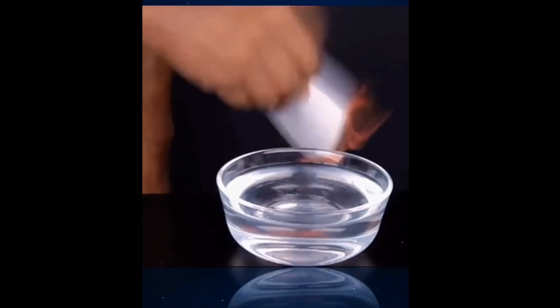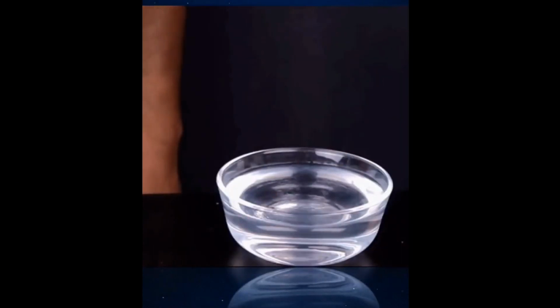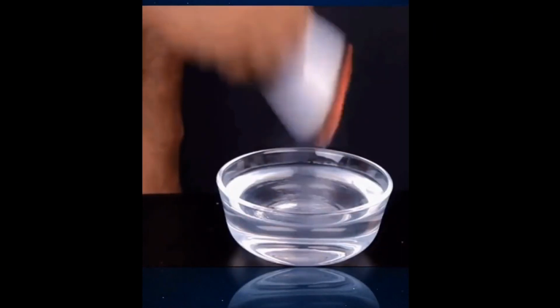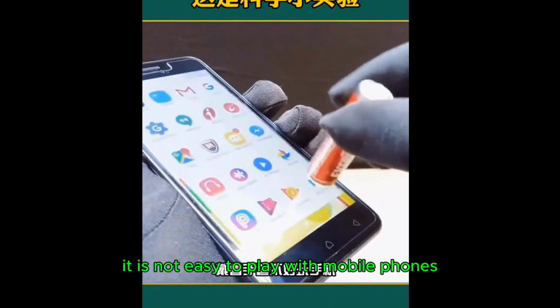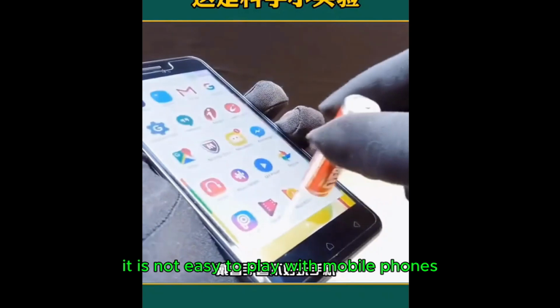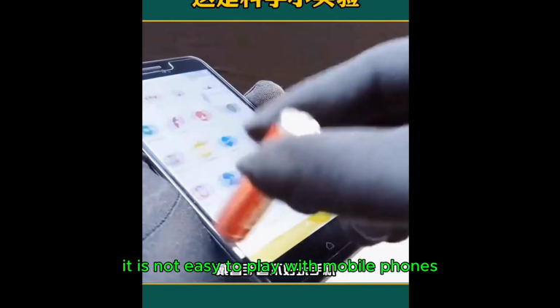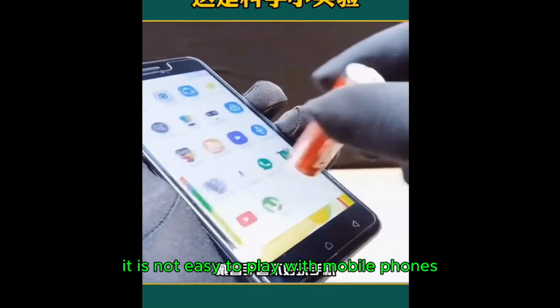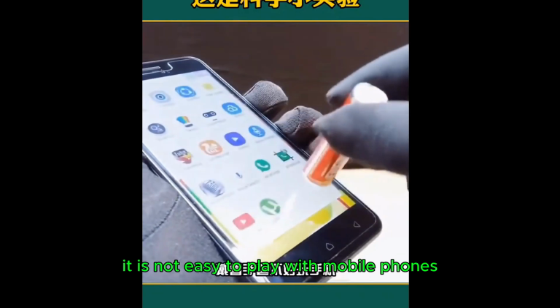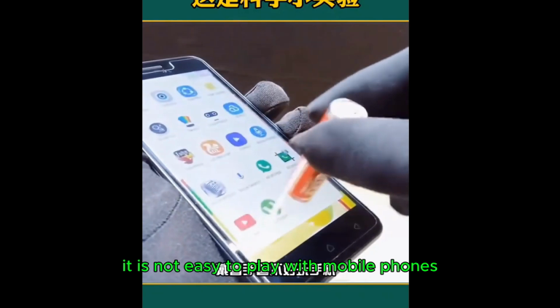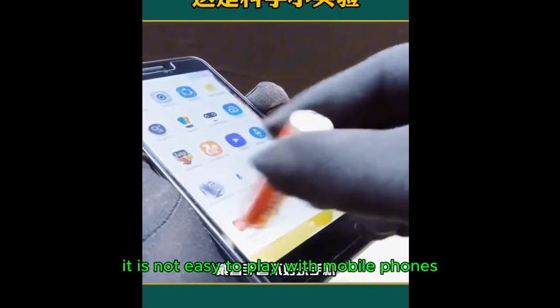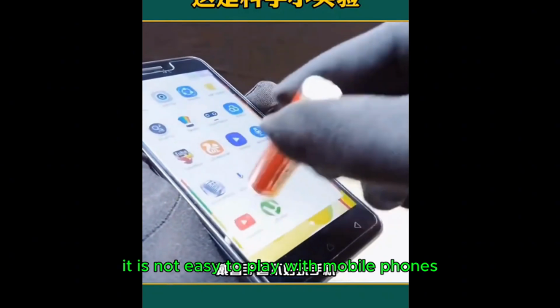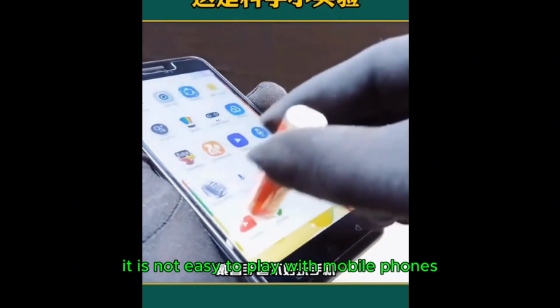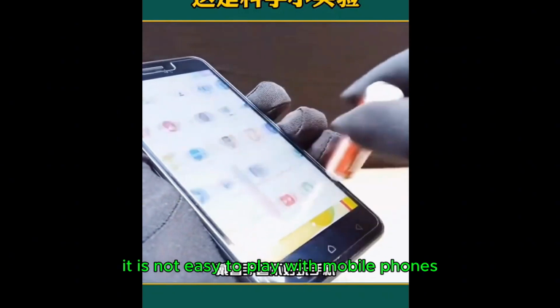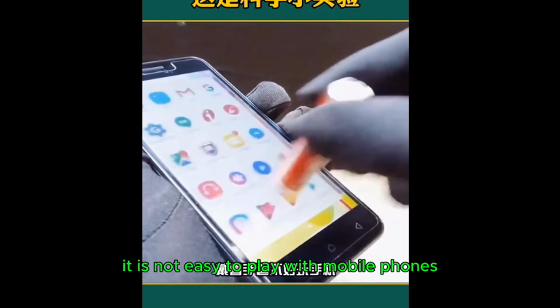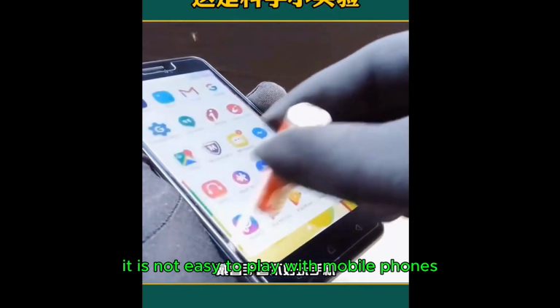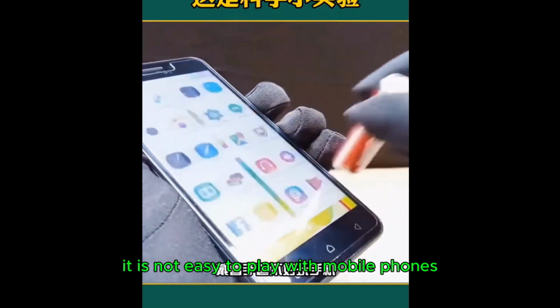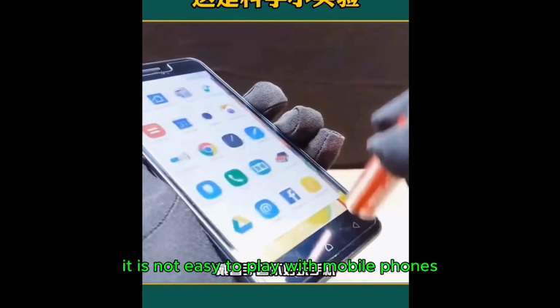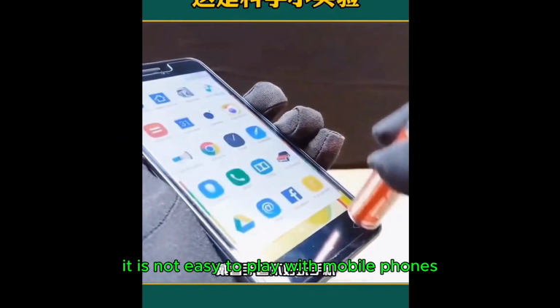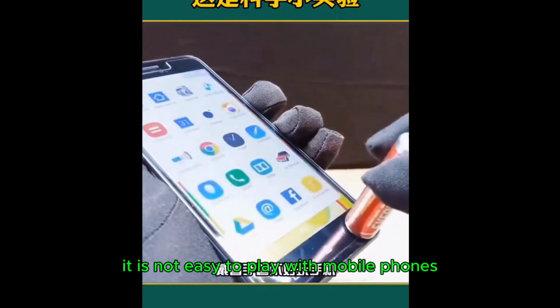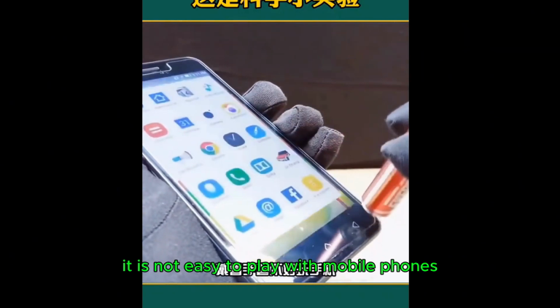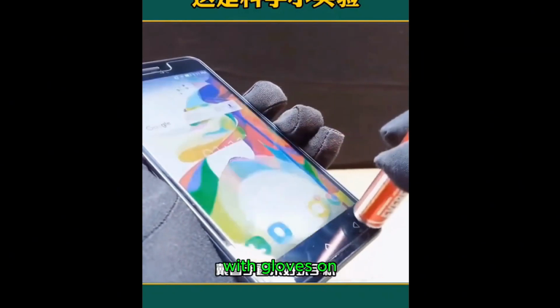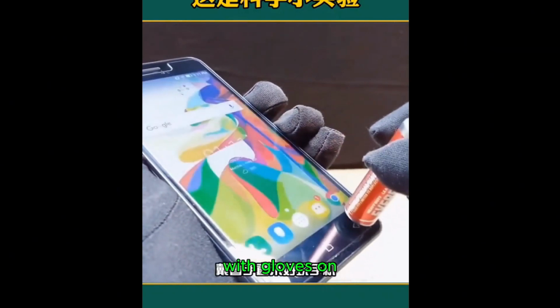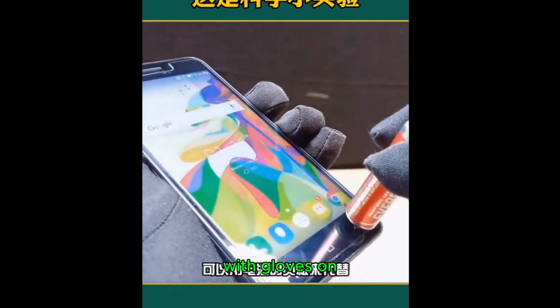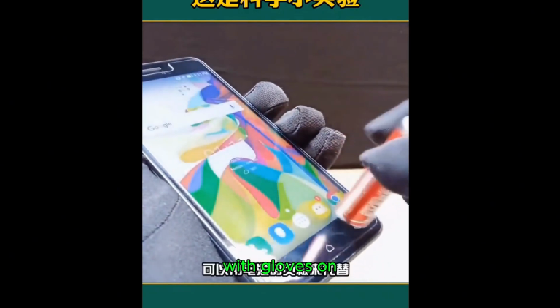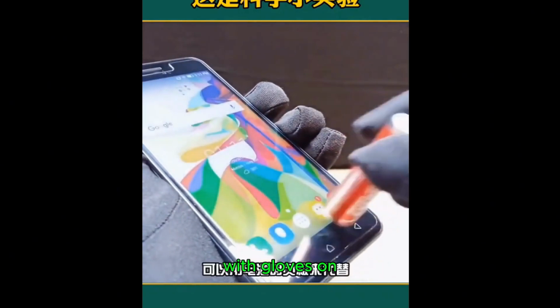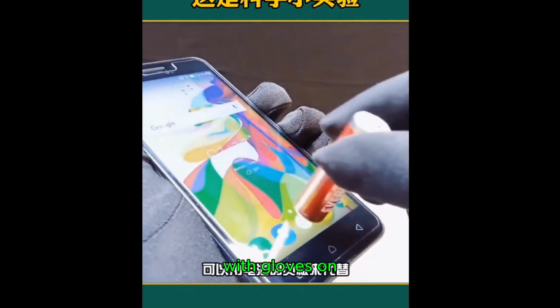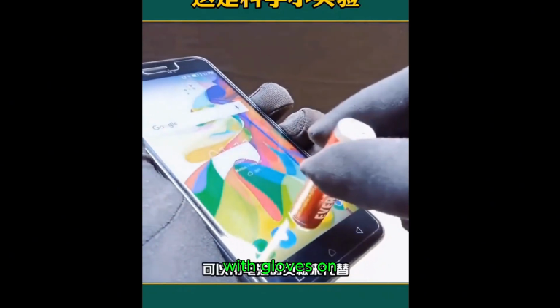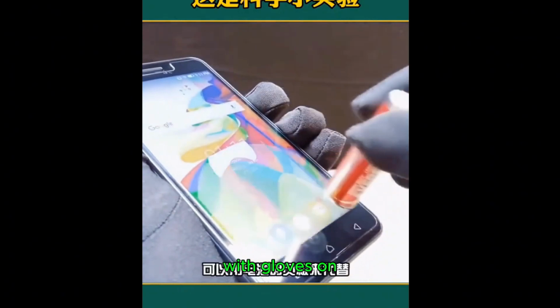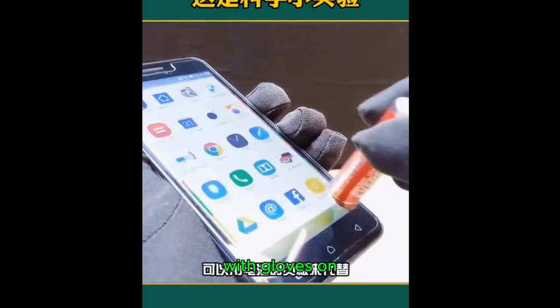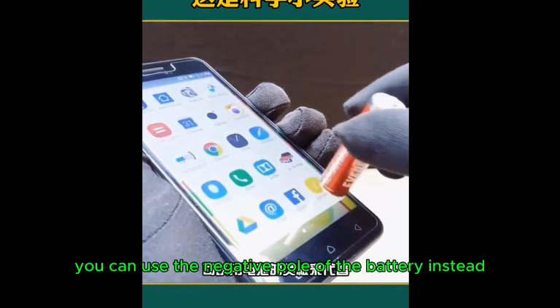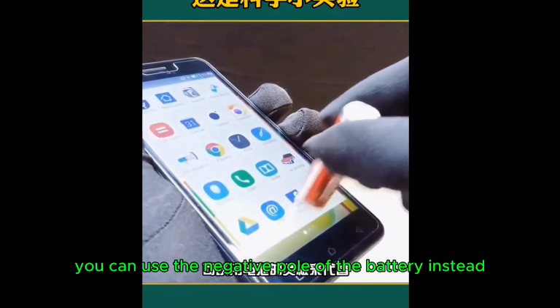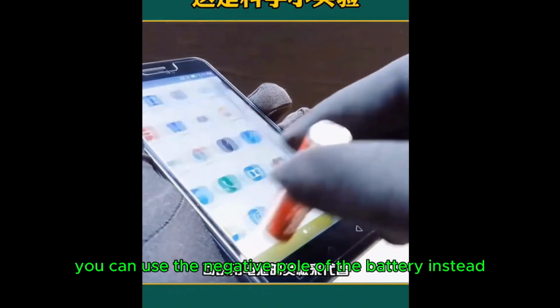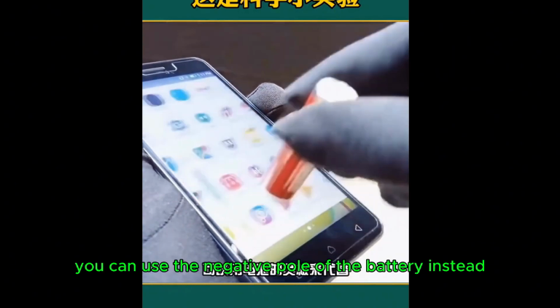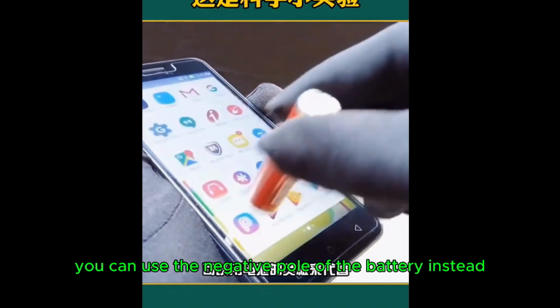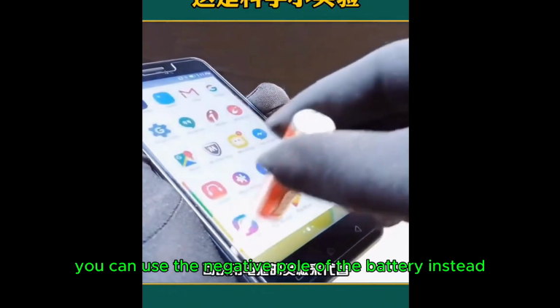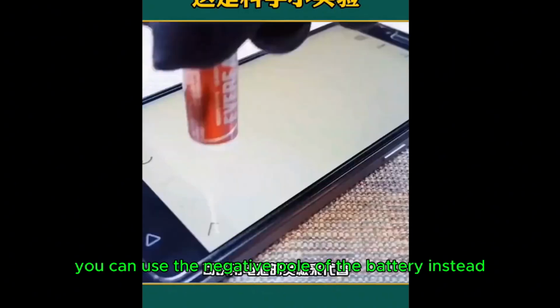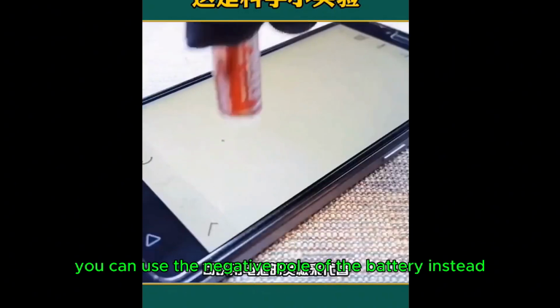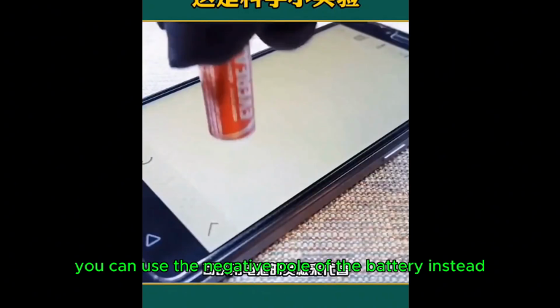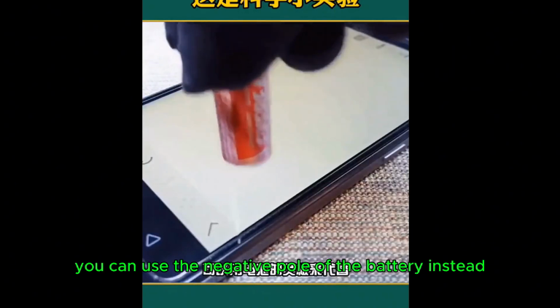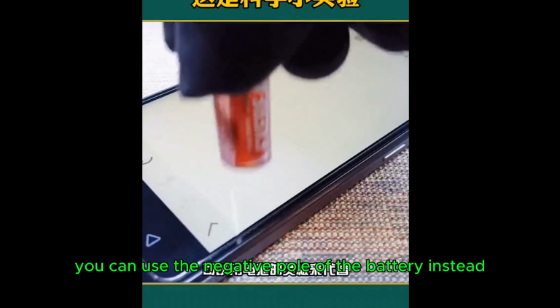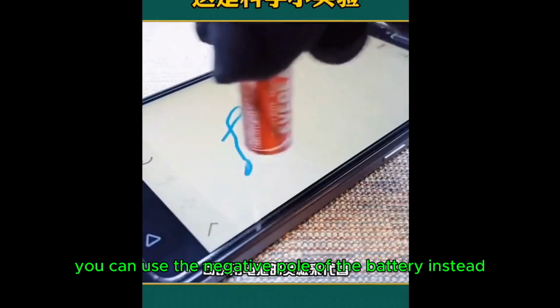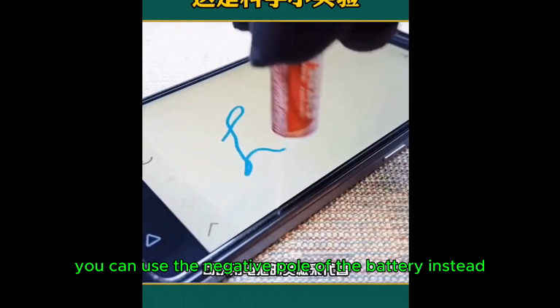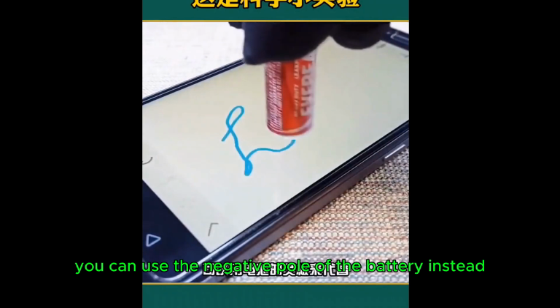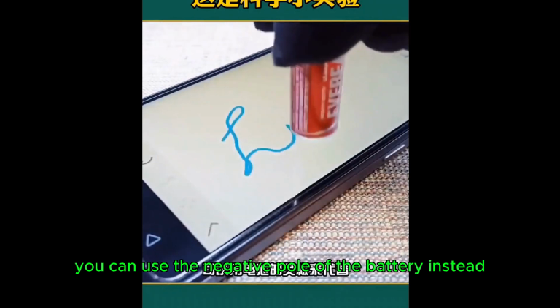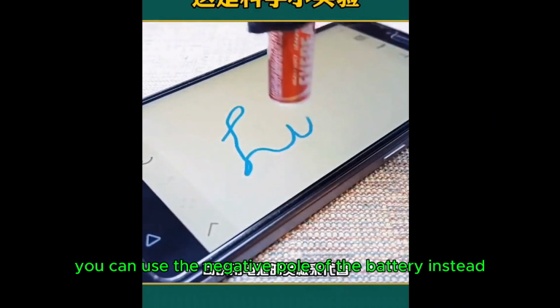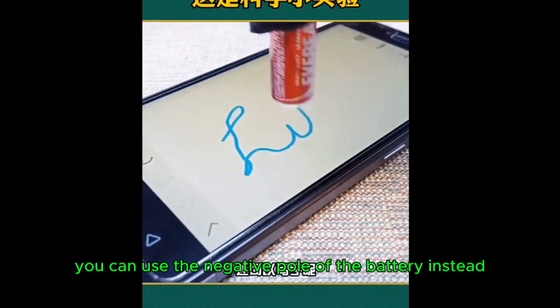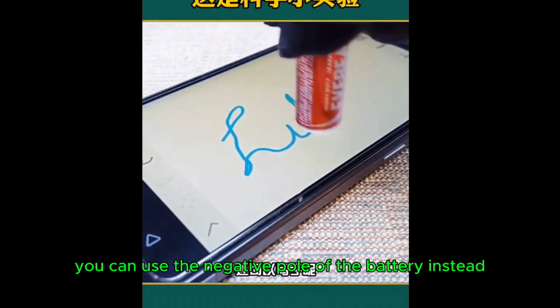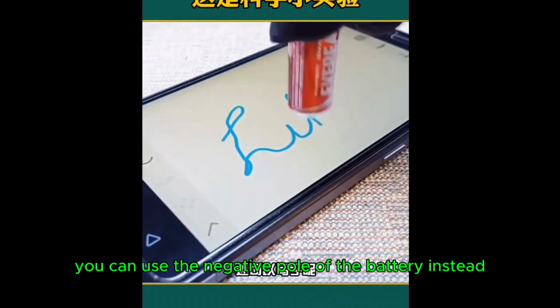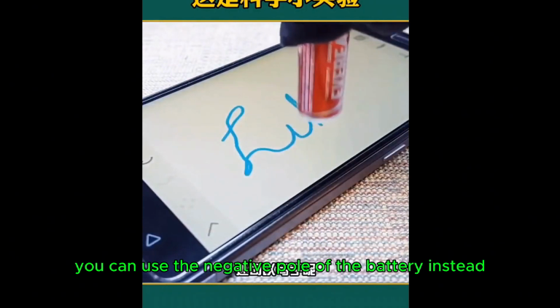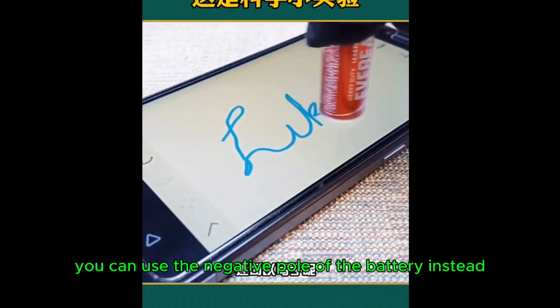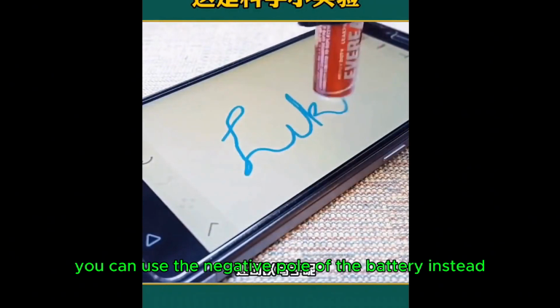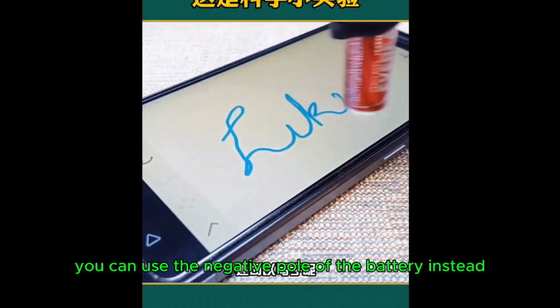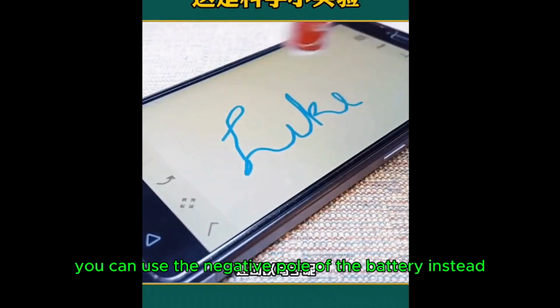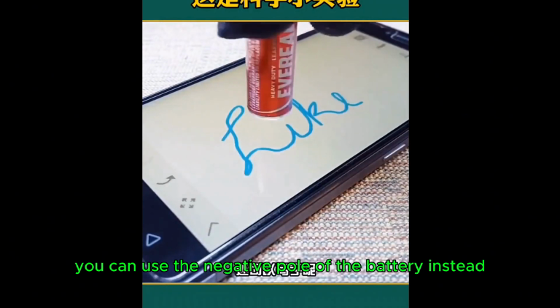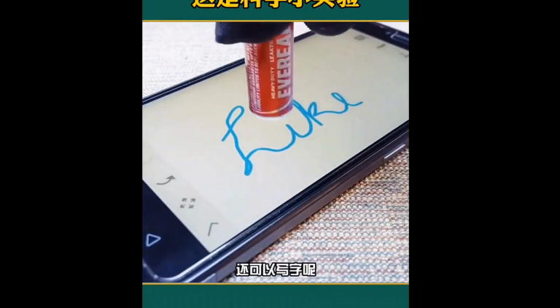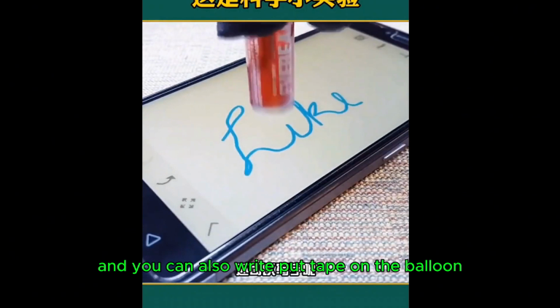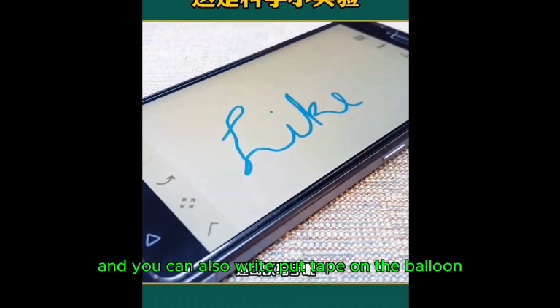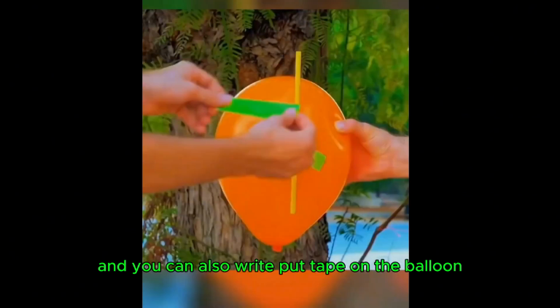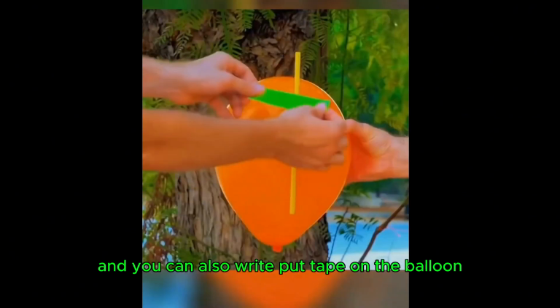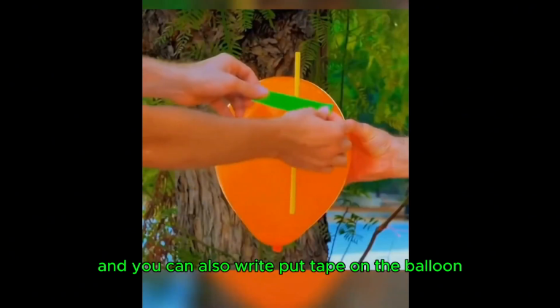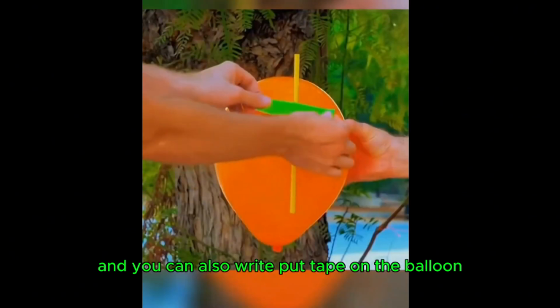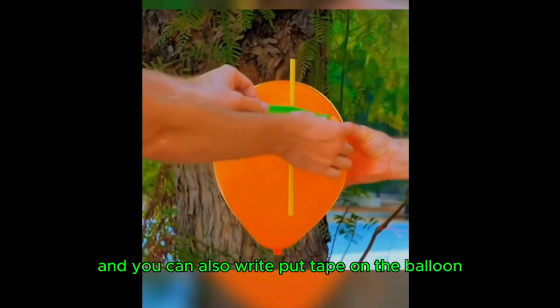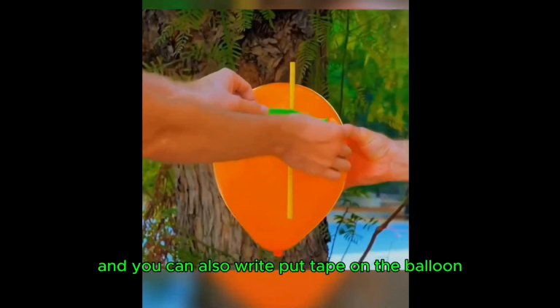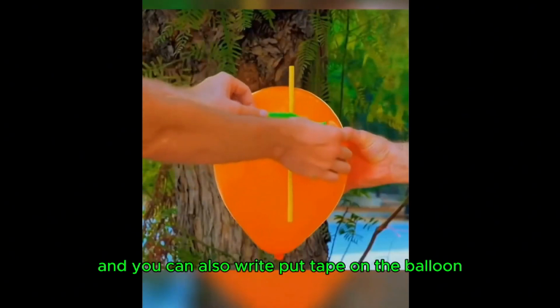It is not easy to use a touchscreen with gloves on. You can use the negative pole of a battery instead, and you can also write with it.